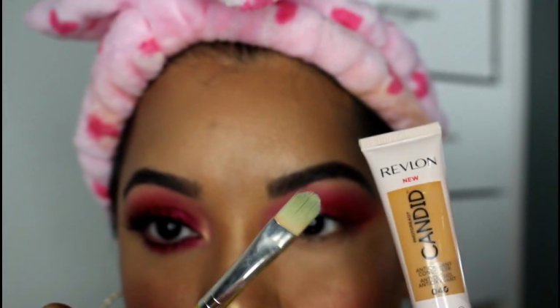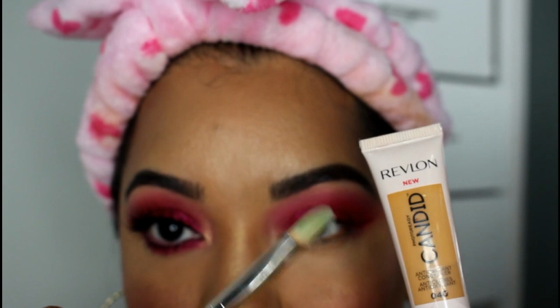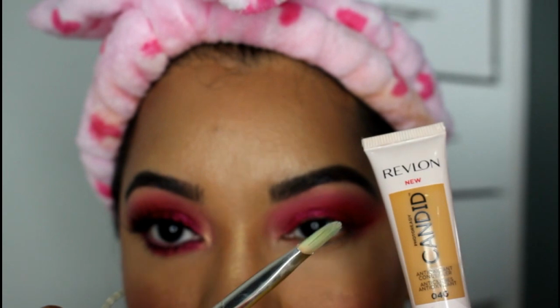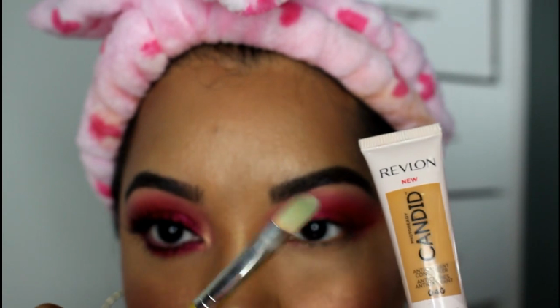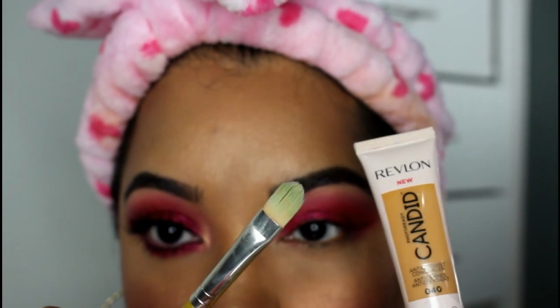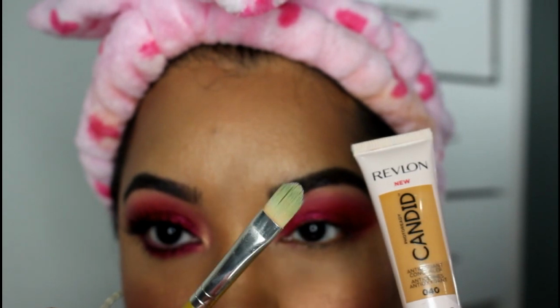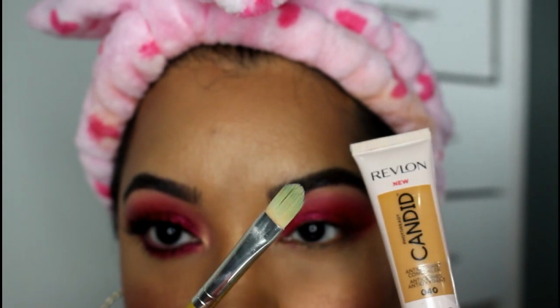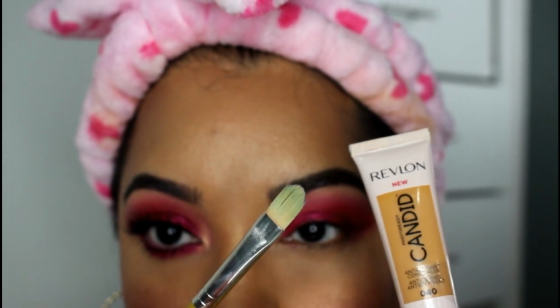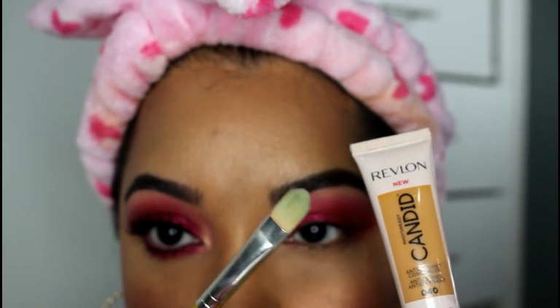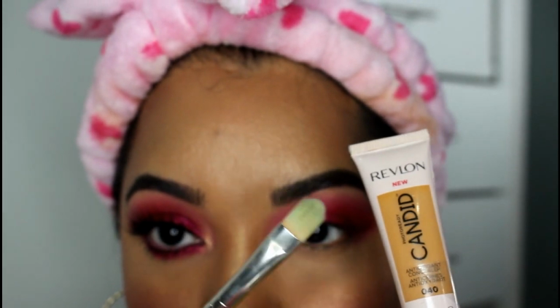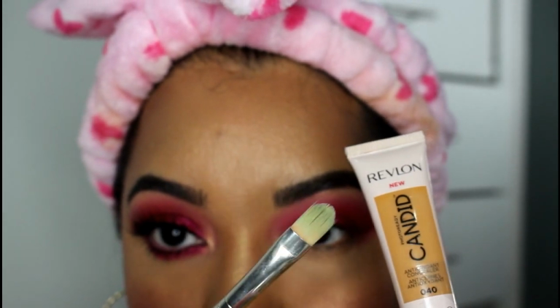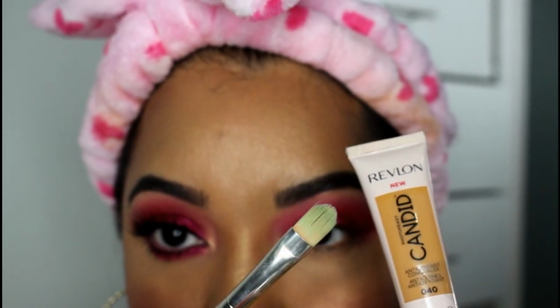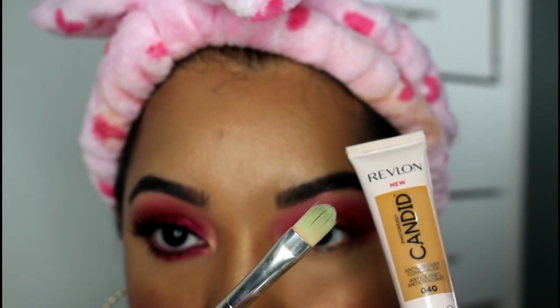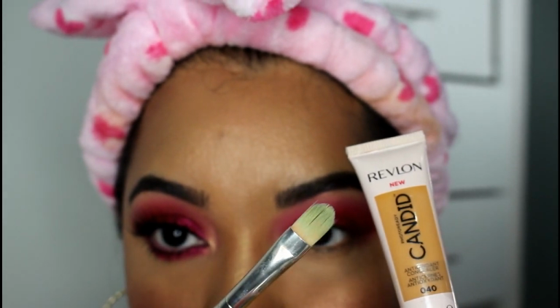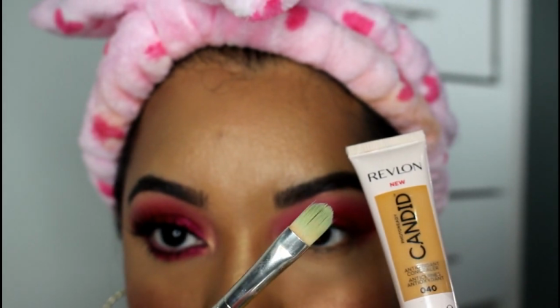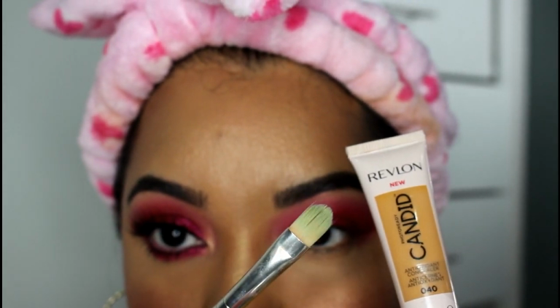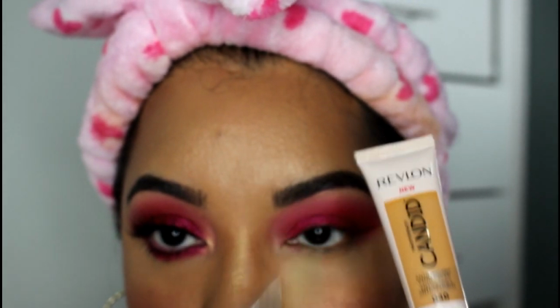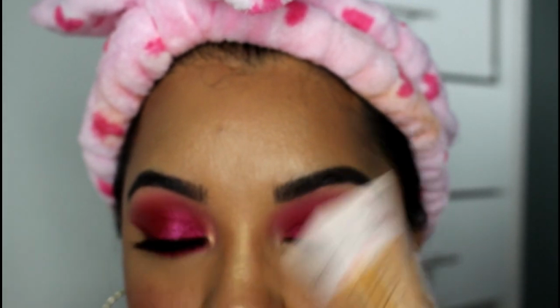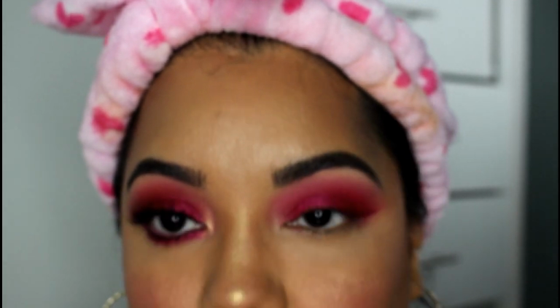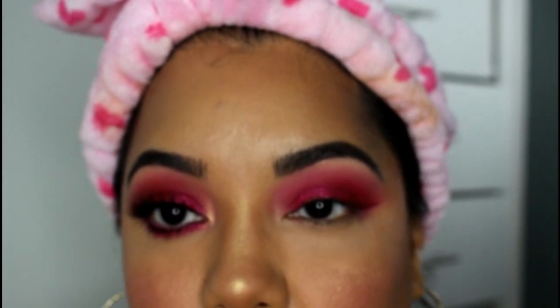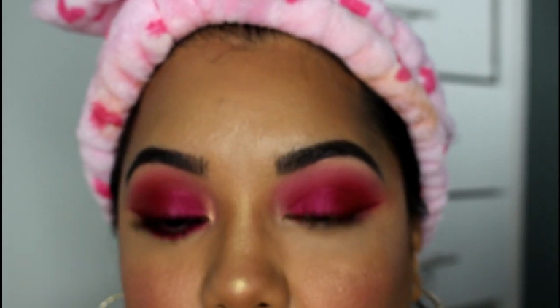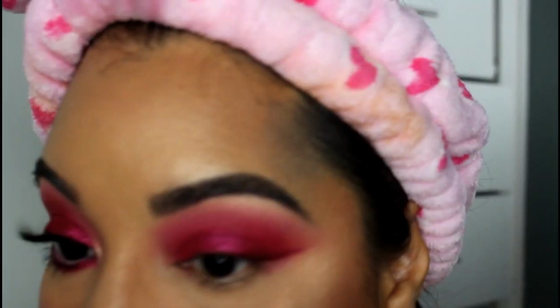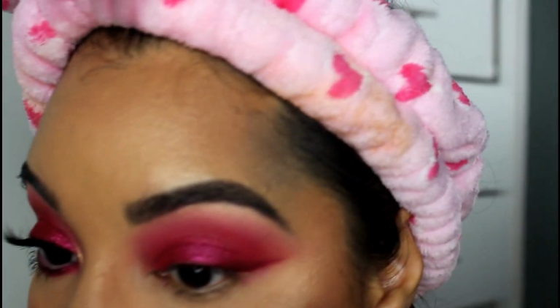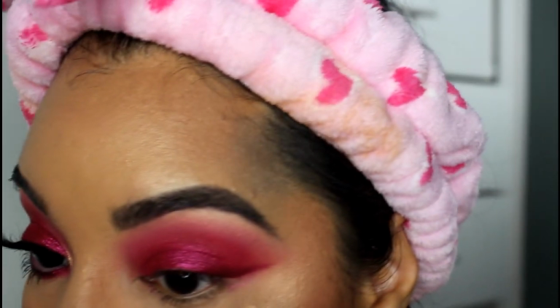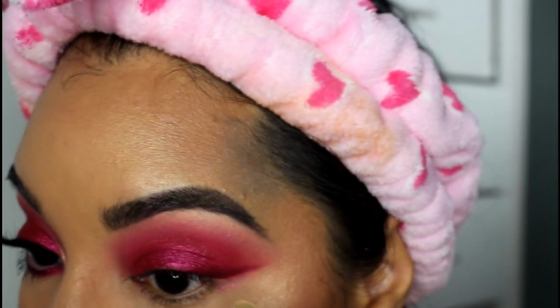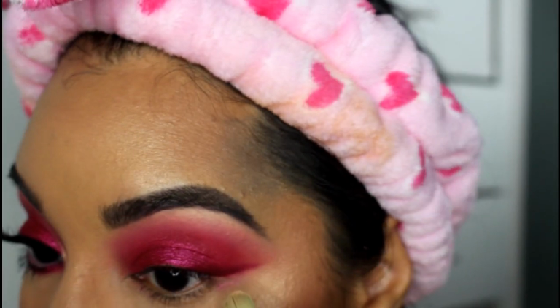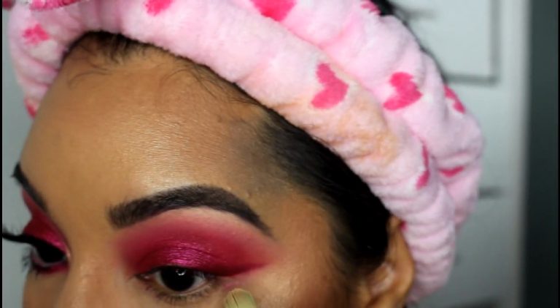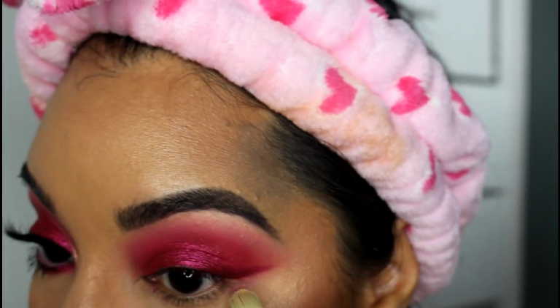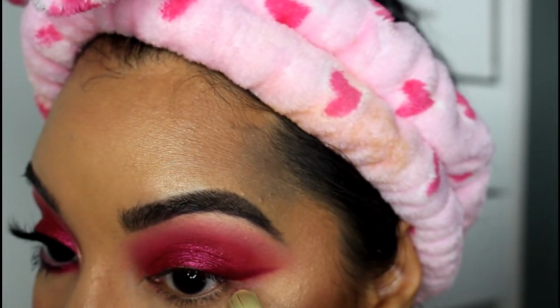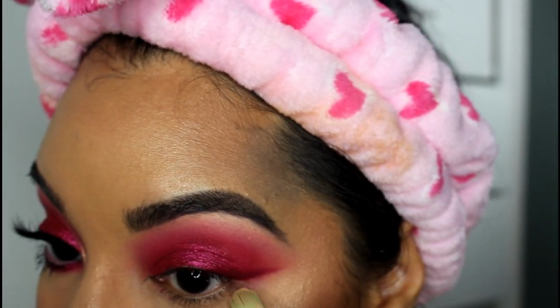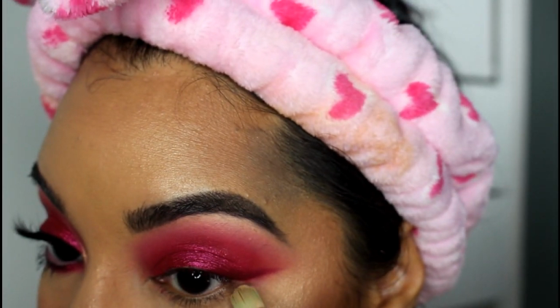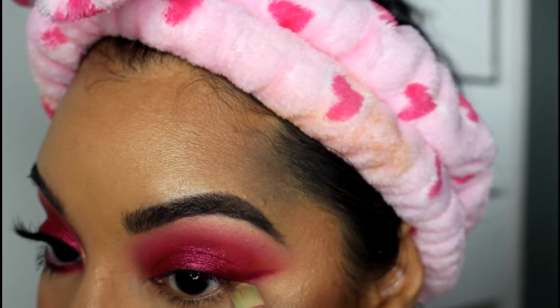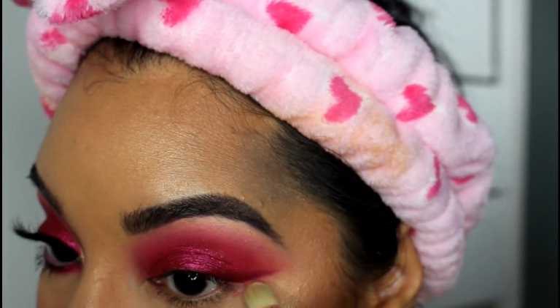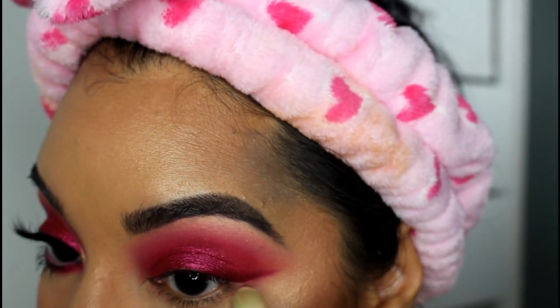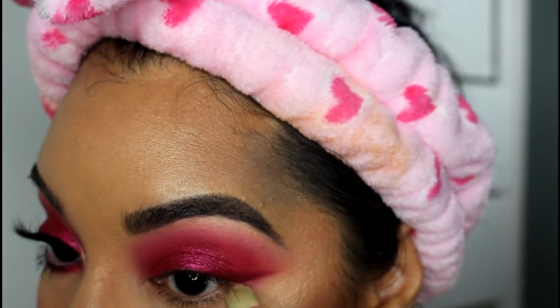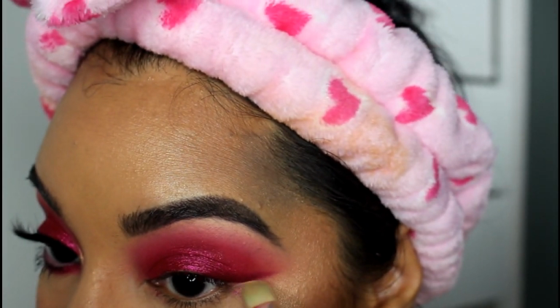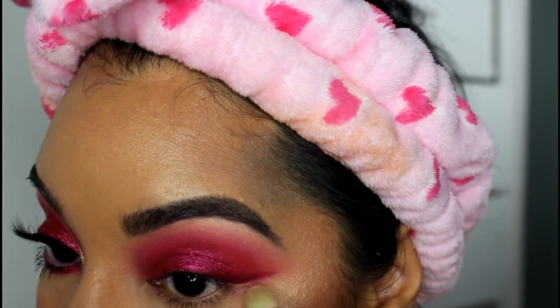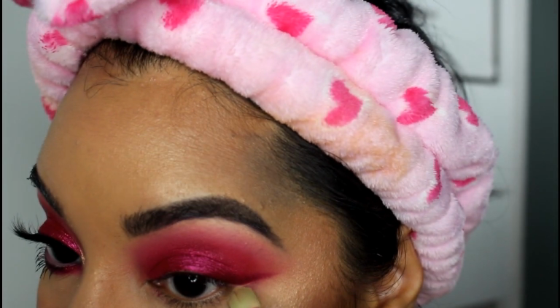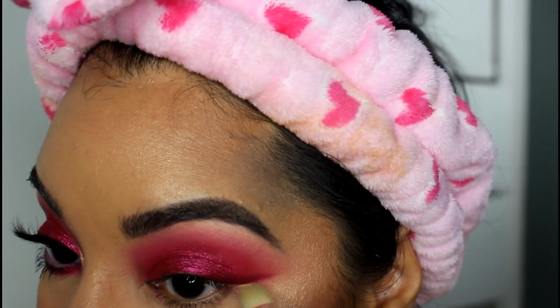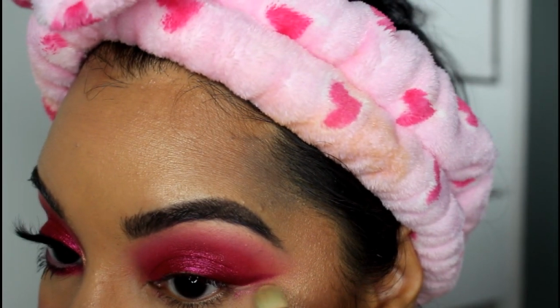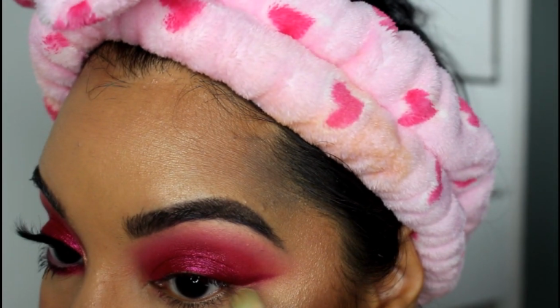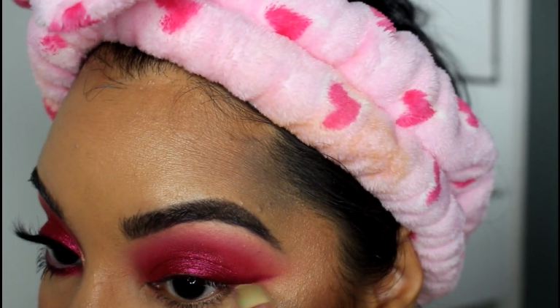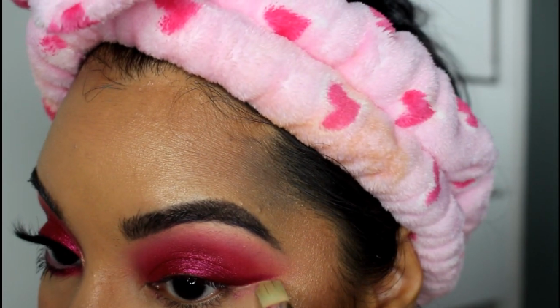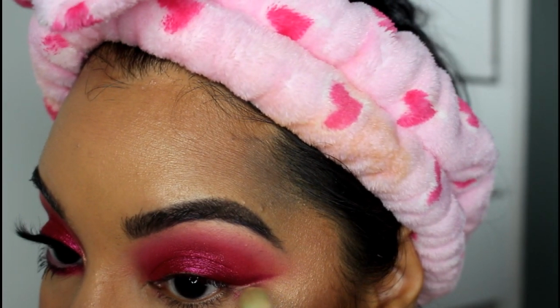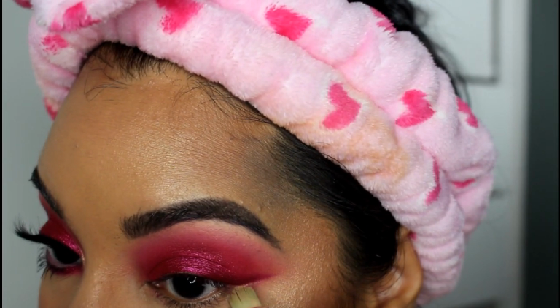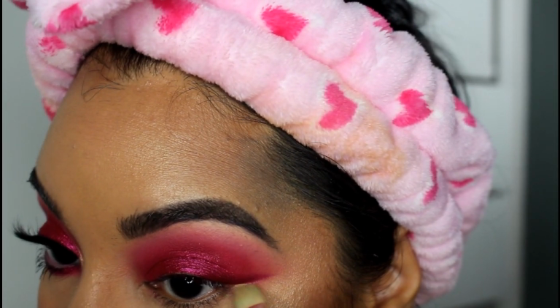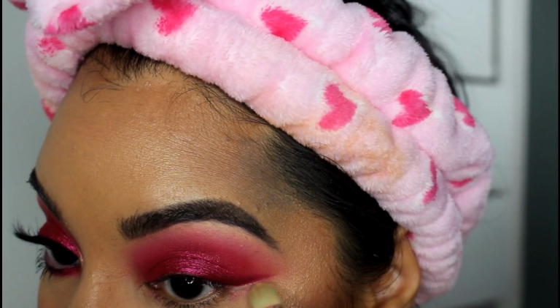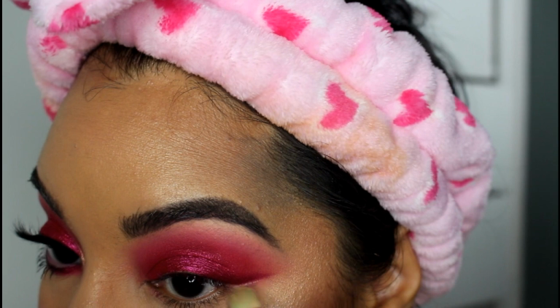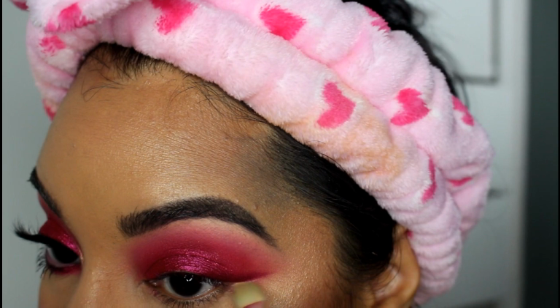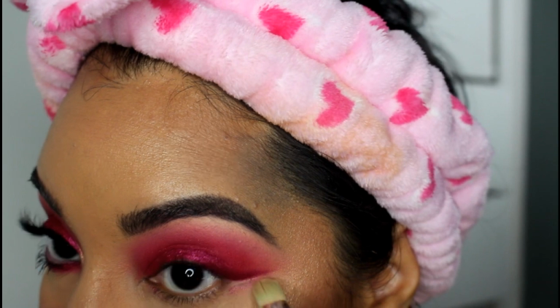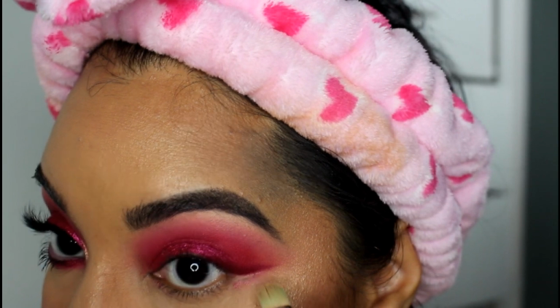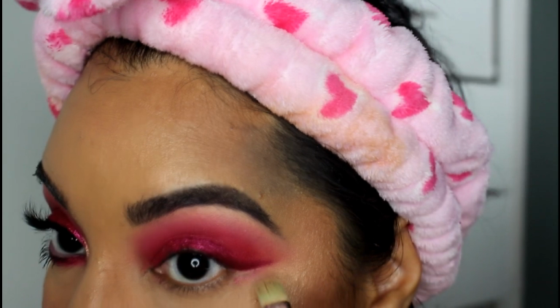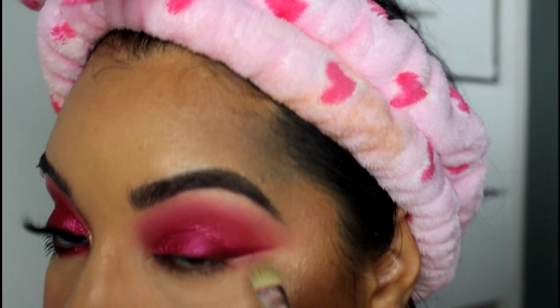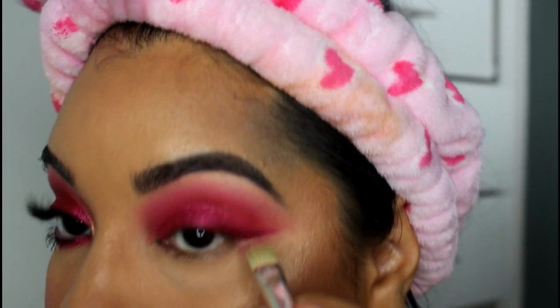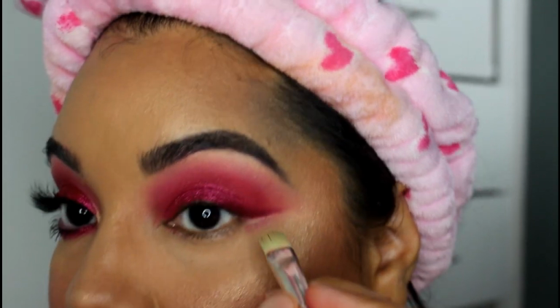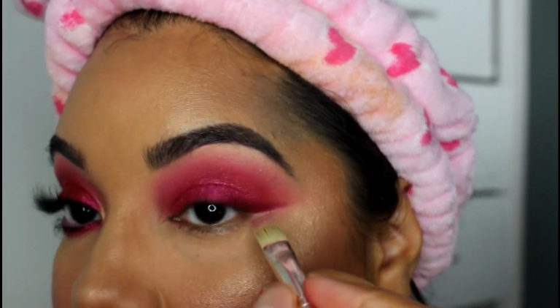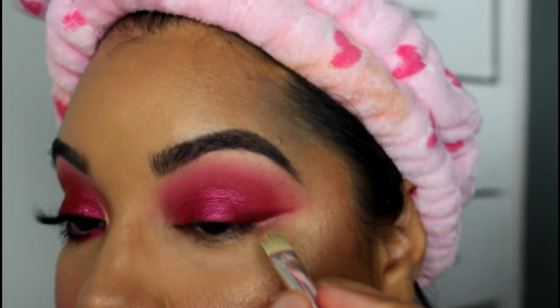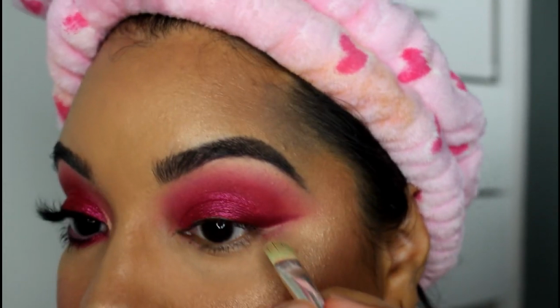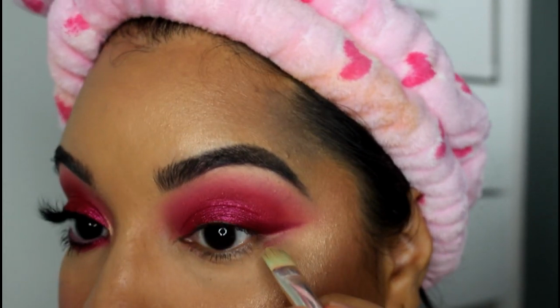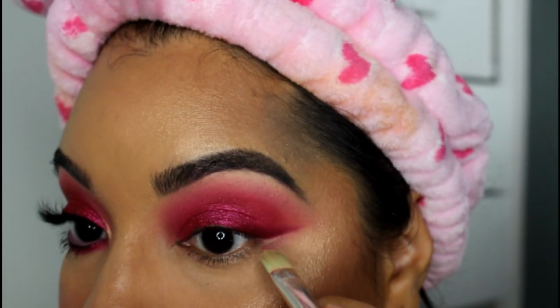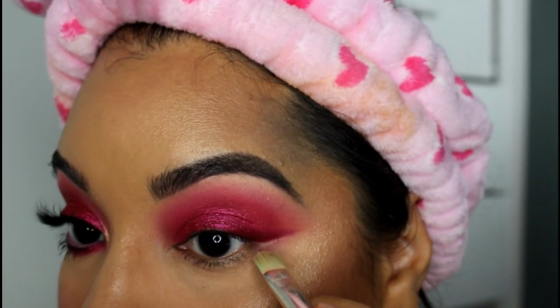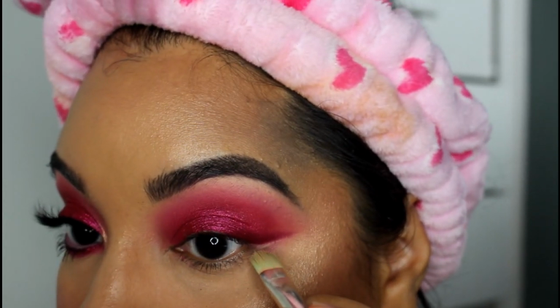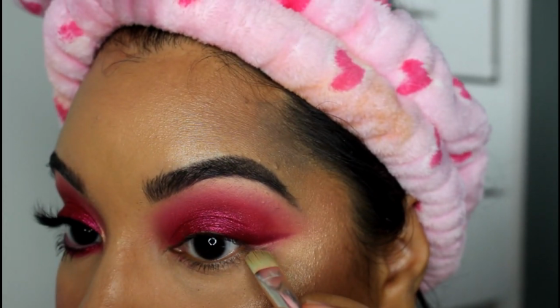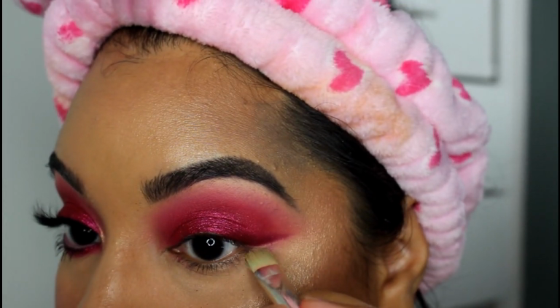I'm just going to use a concealer brush and a little bit of my concealer just to clean up the underside of that wing. I want this to be really sharp and crisp.